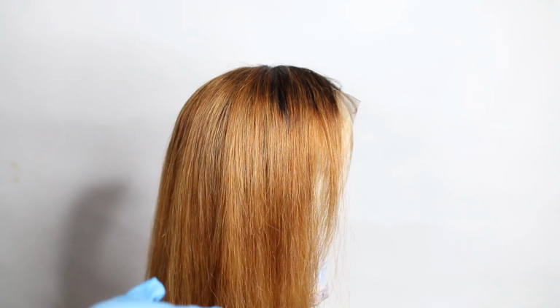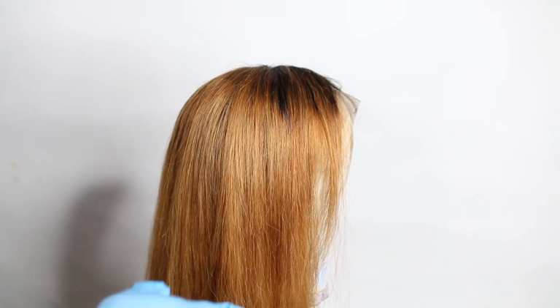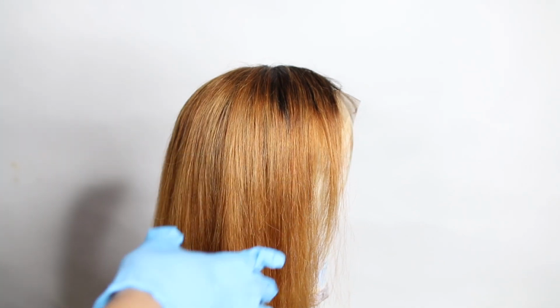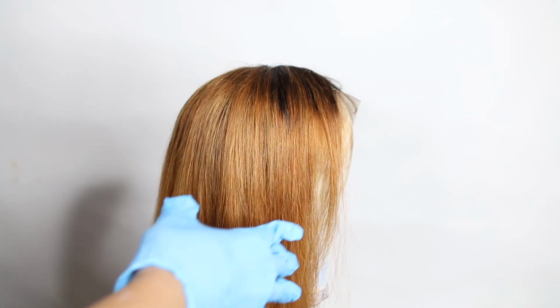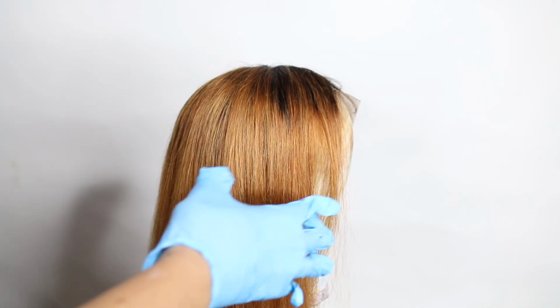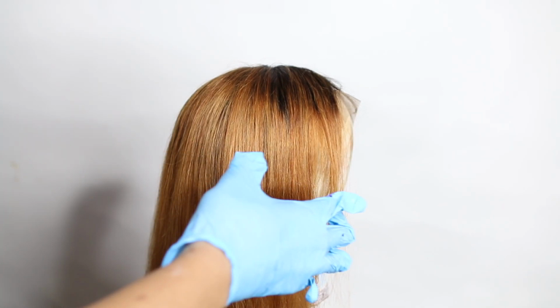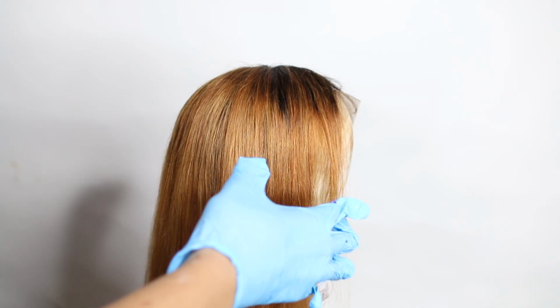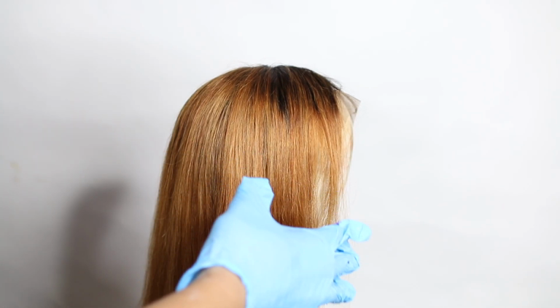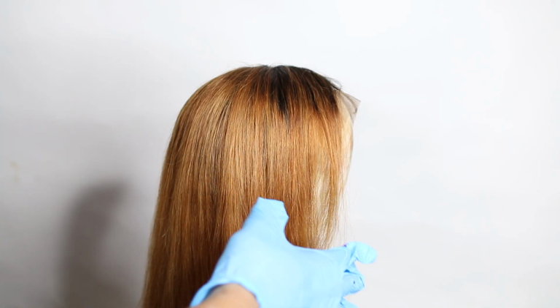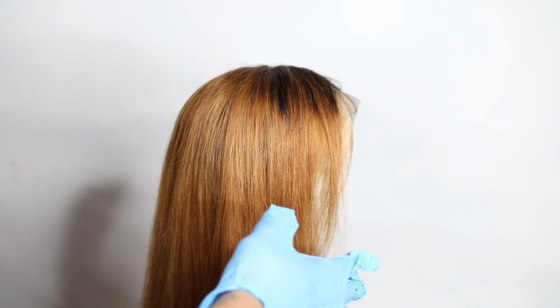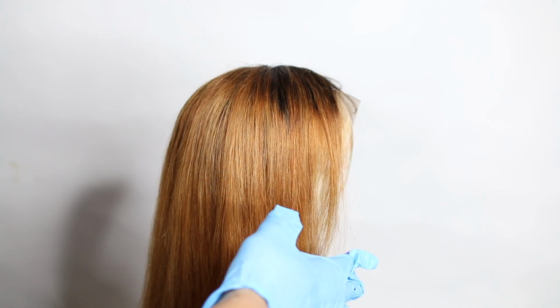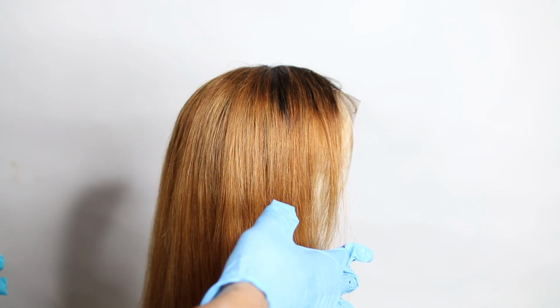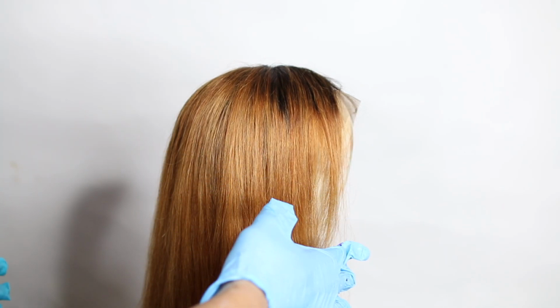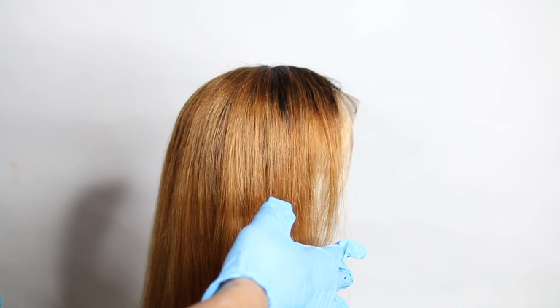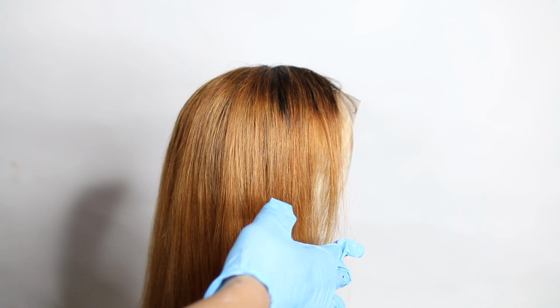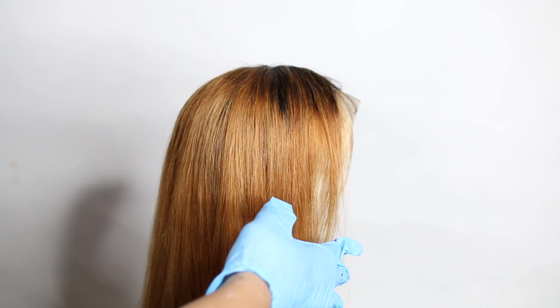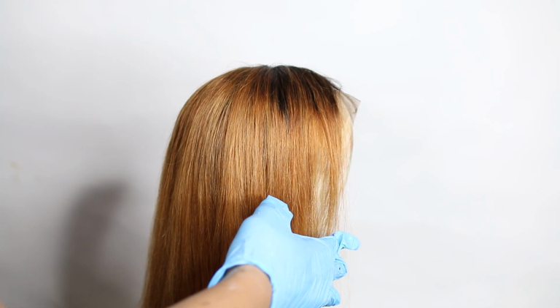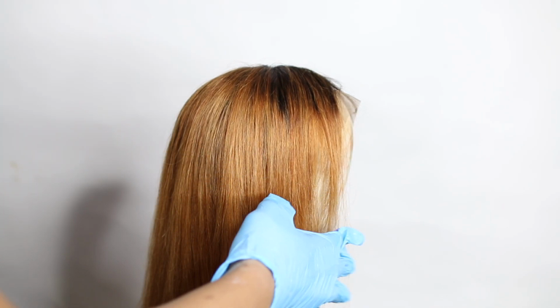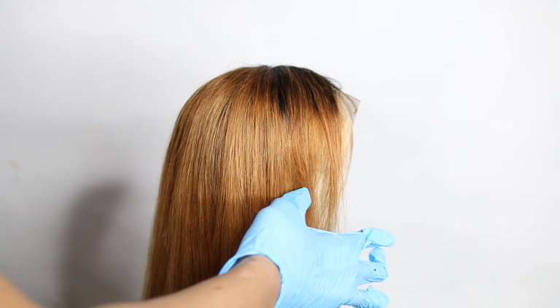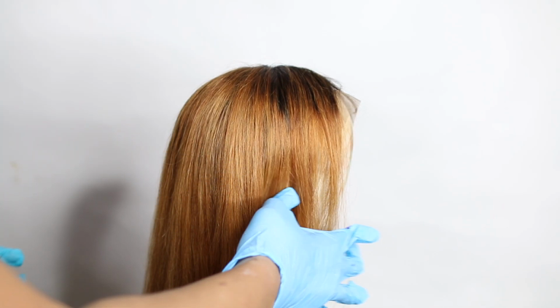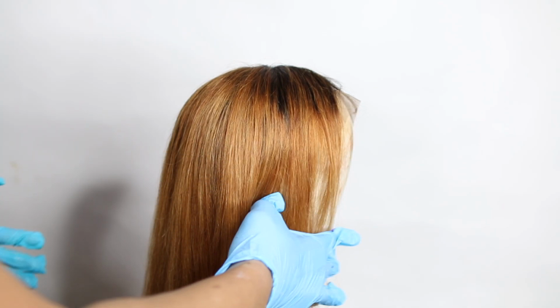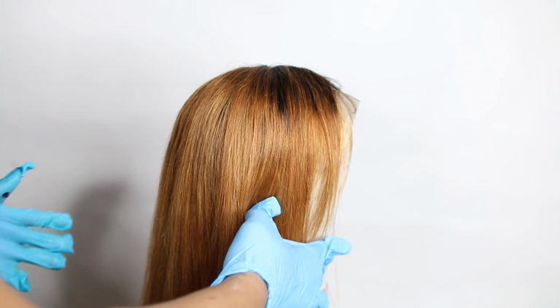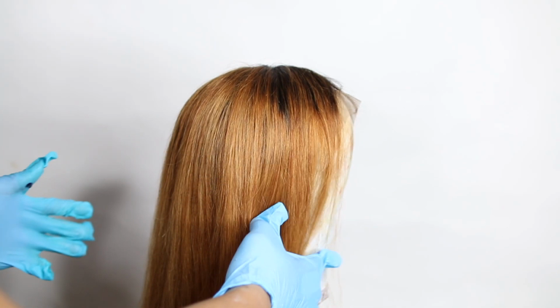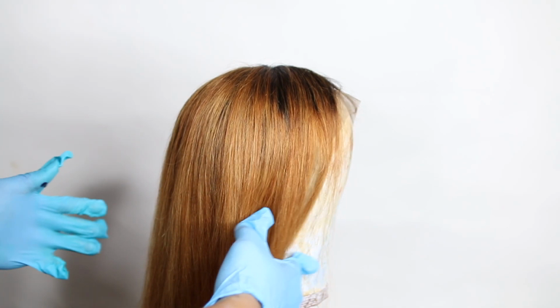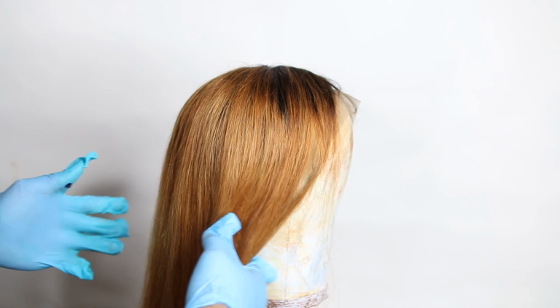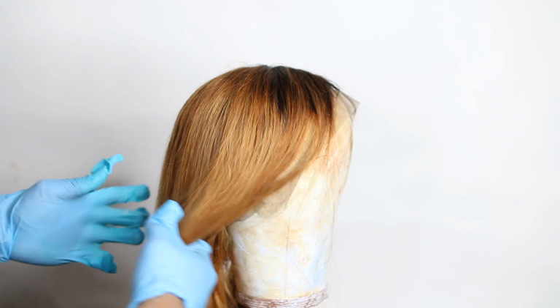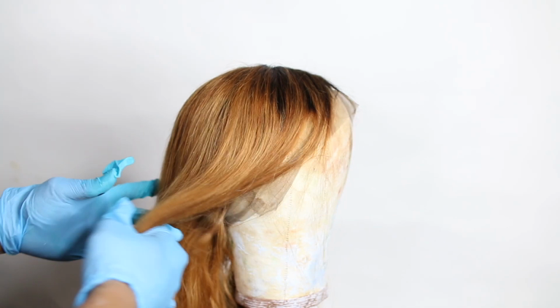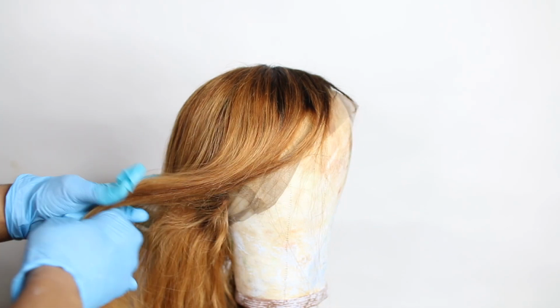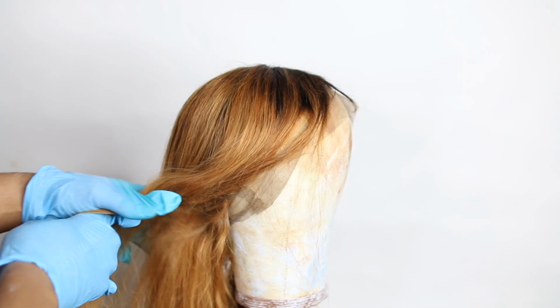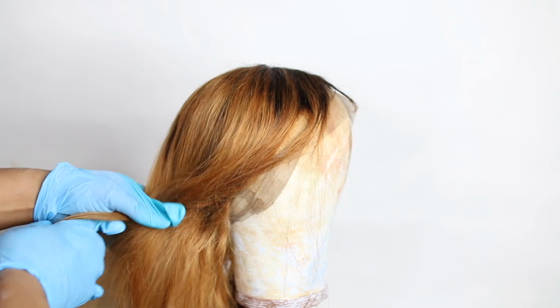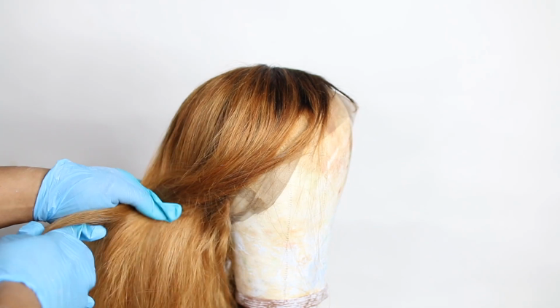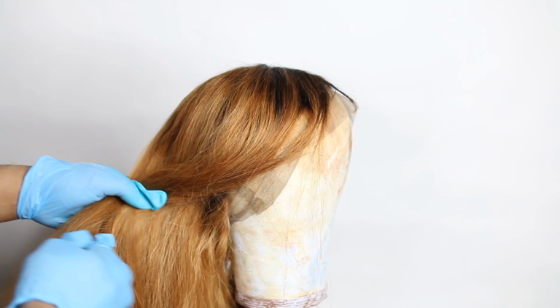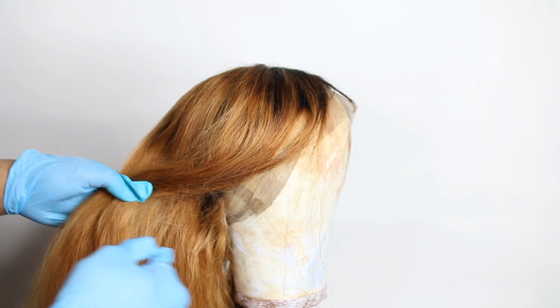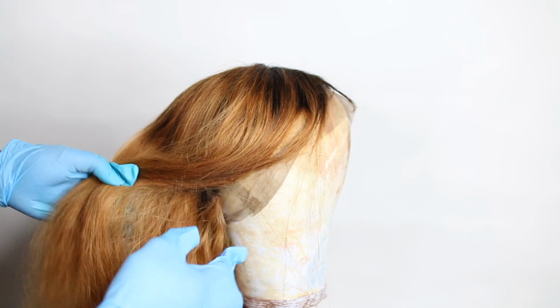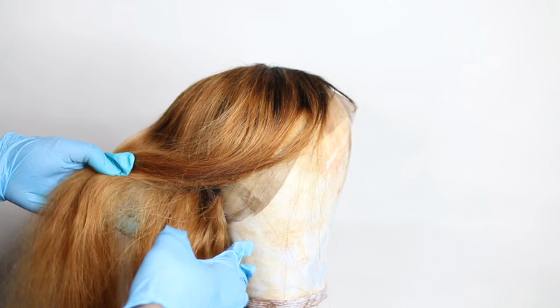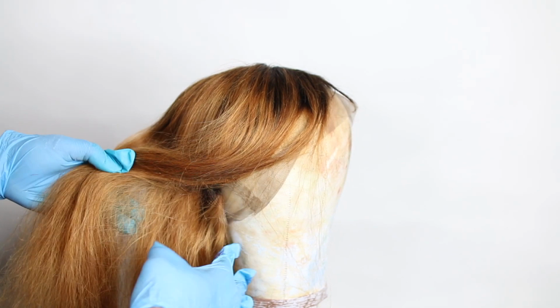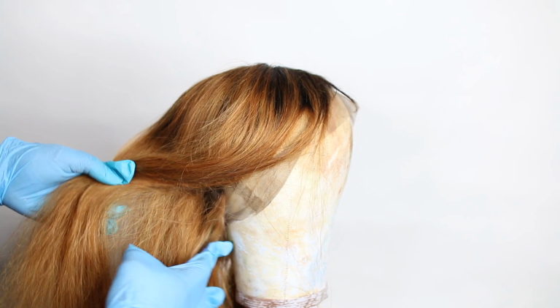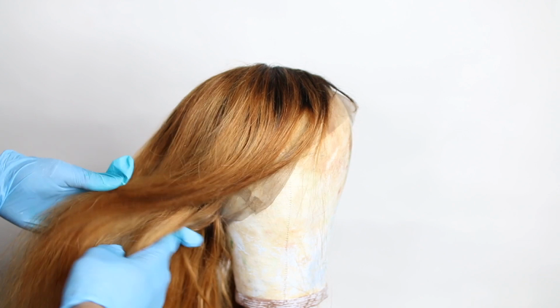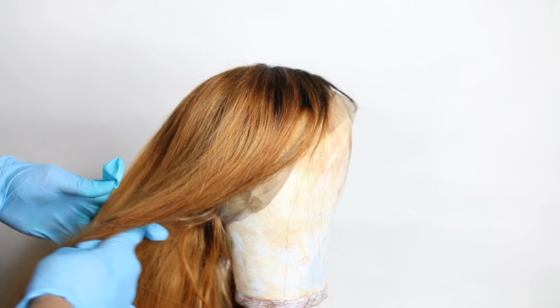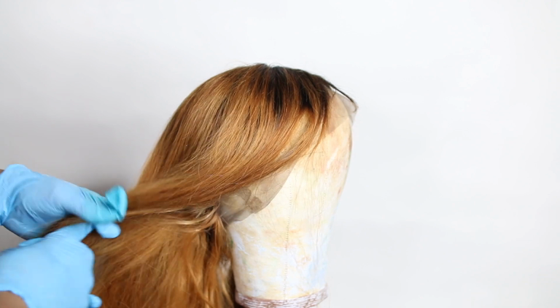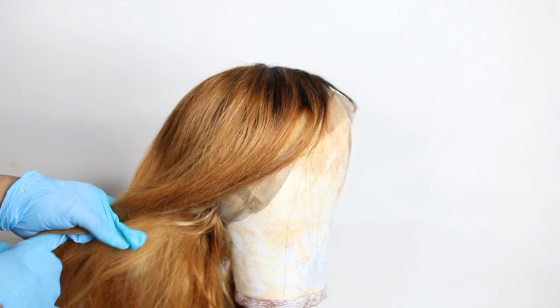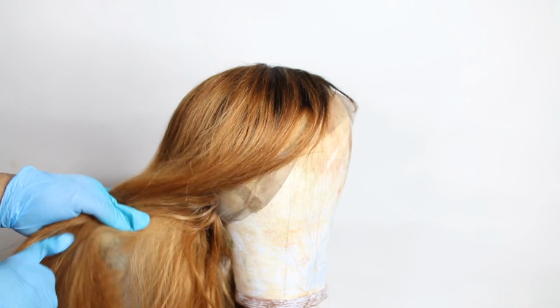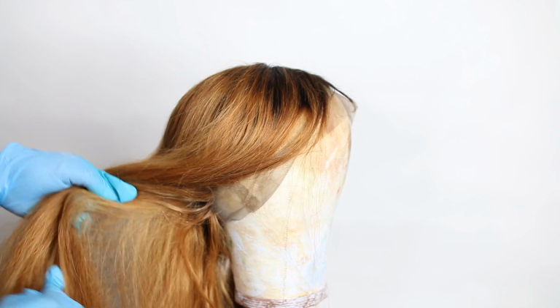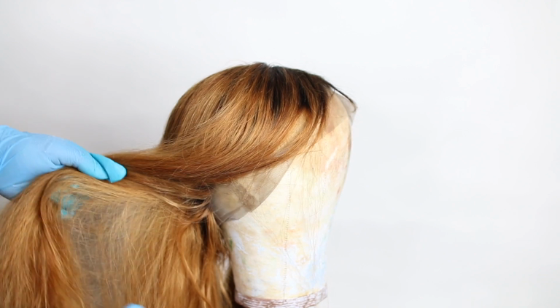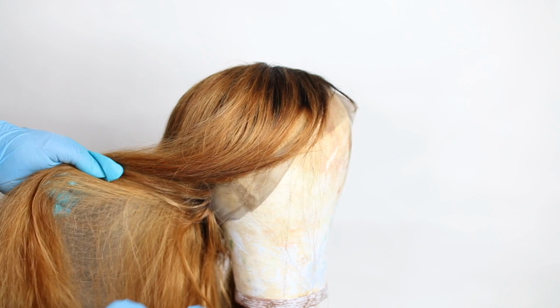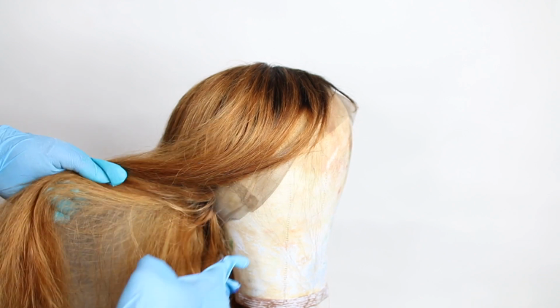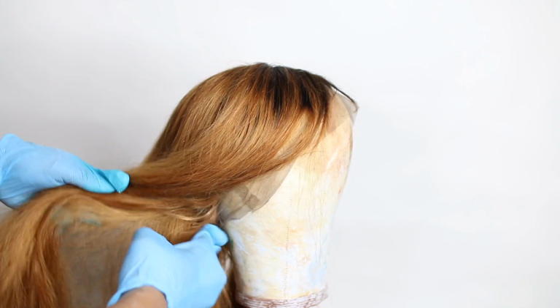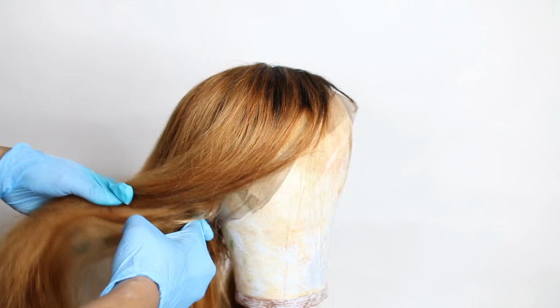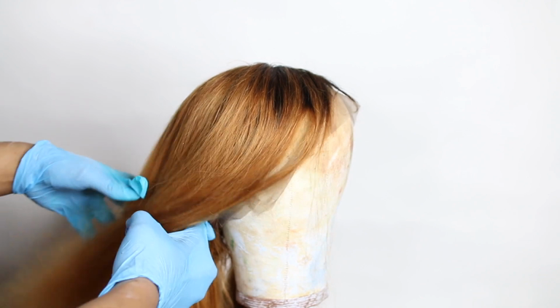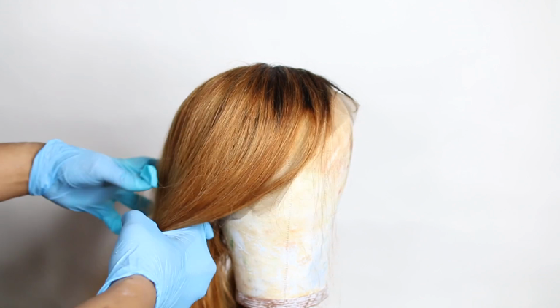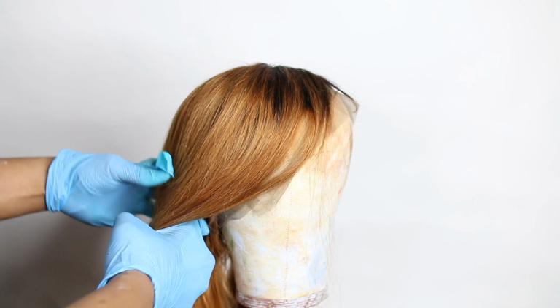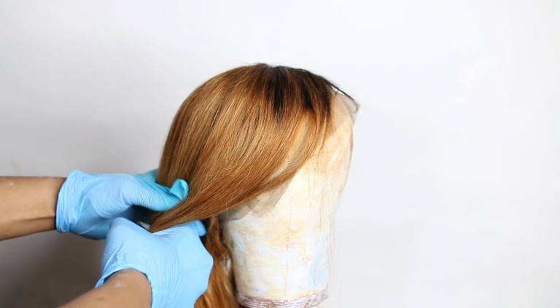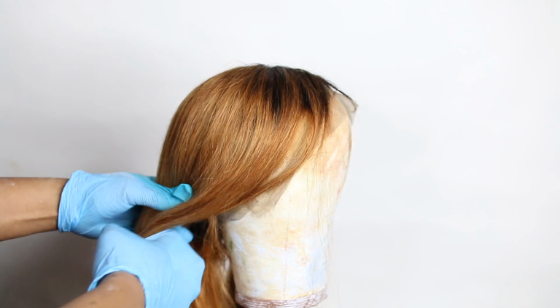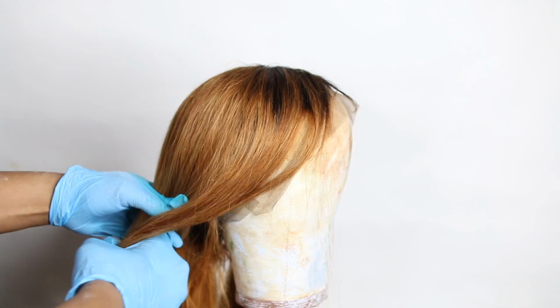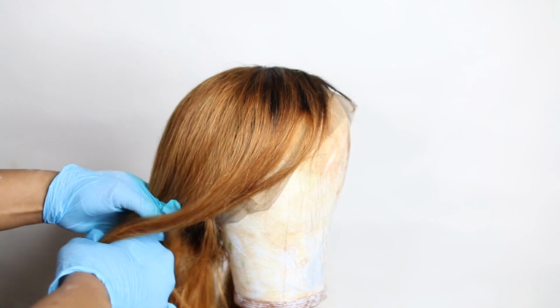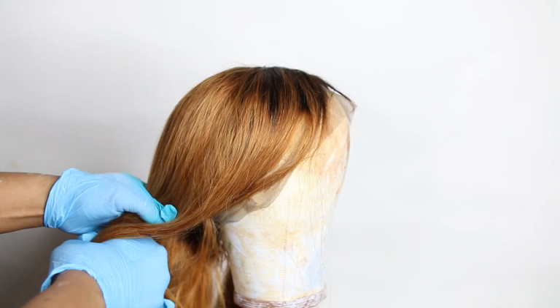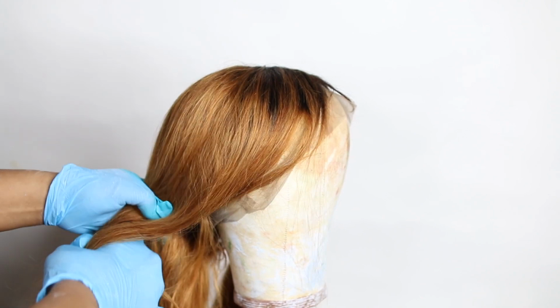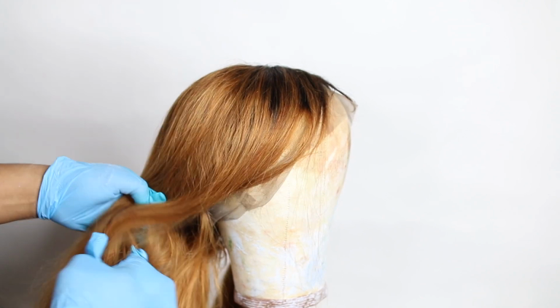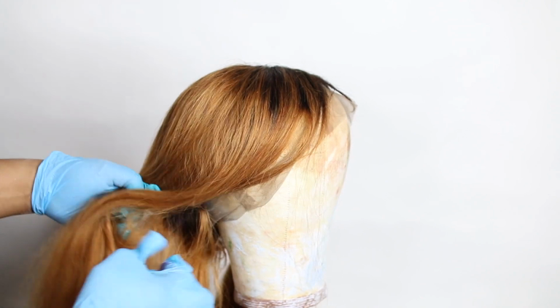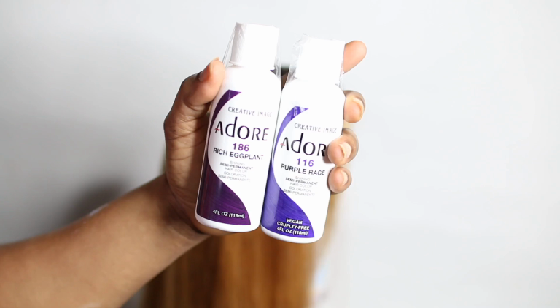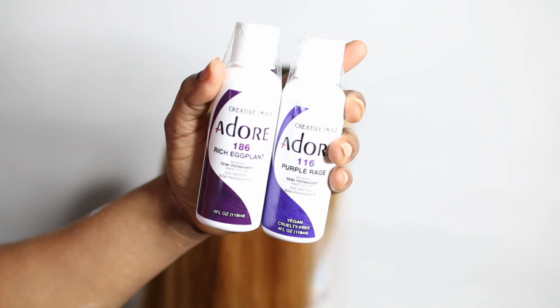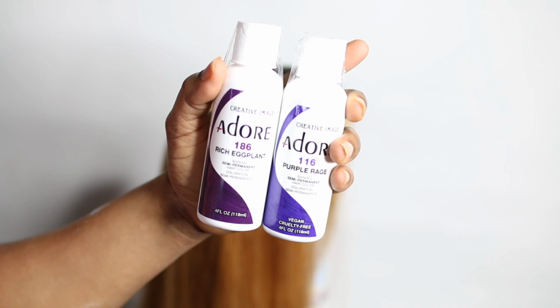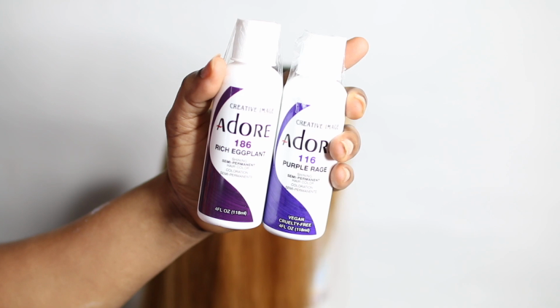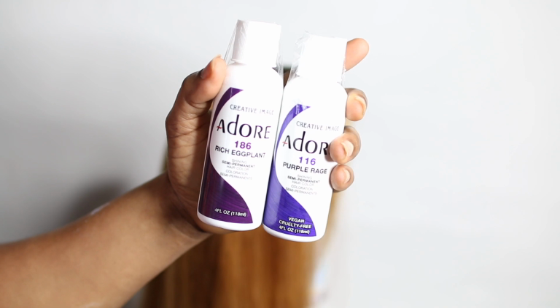I washed the hair with shampoo — I didn't condition it because I thought it wasn't necessary. This is what the hair looks like after washing and blow-drying. I then used a semi-permanent hair dye by Adore.